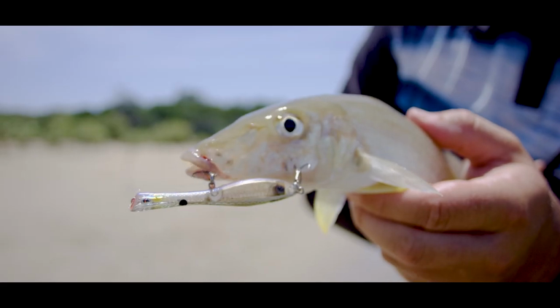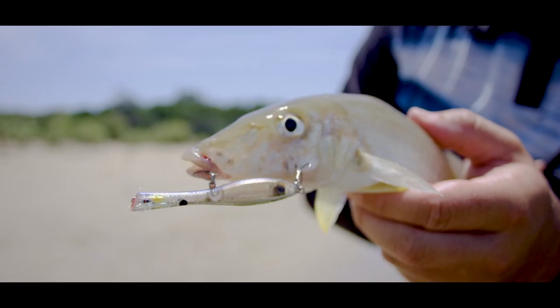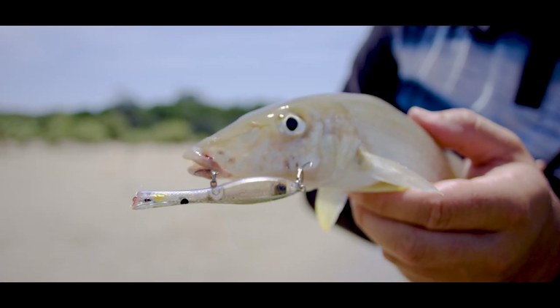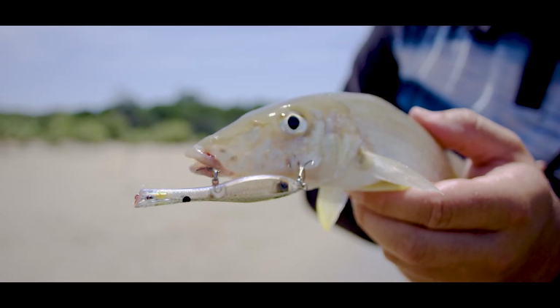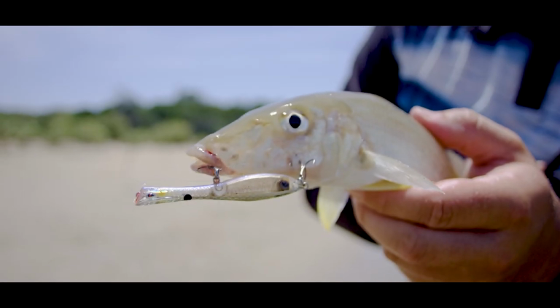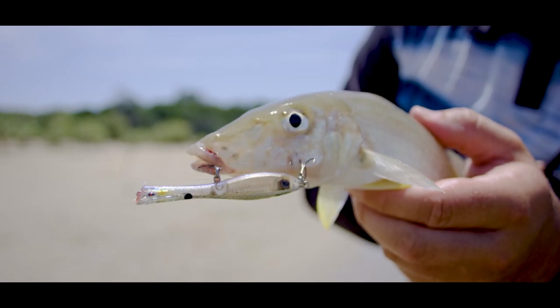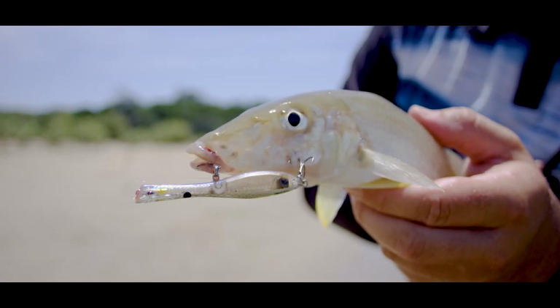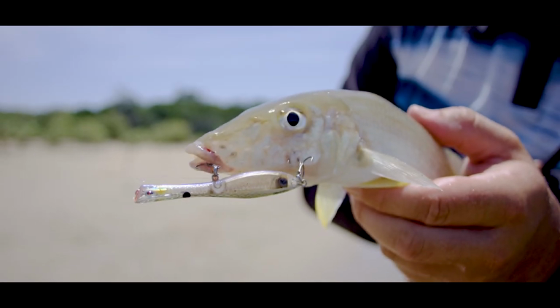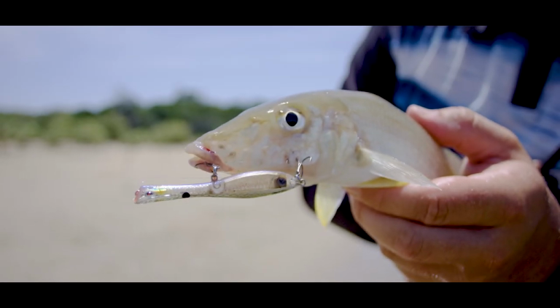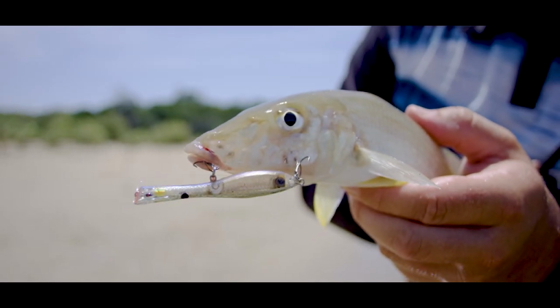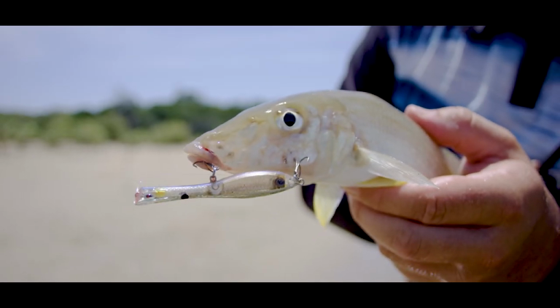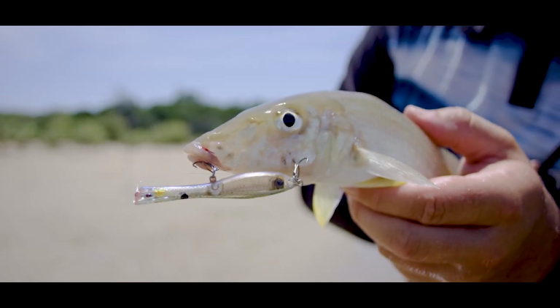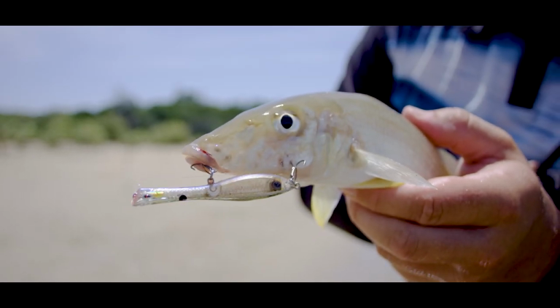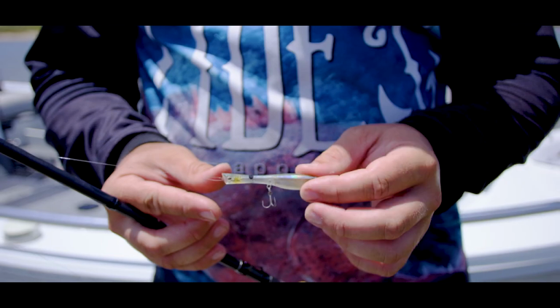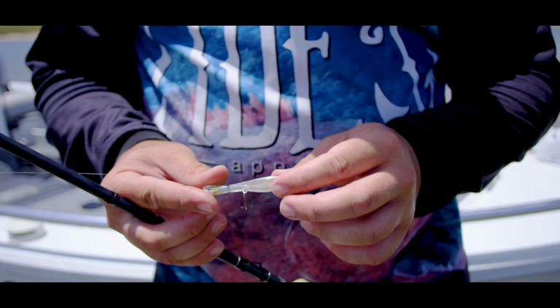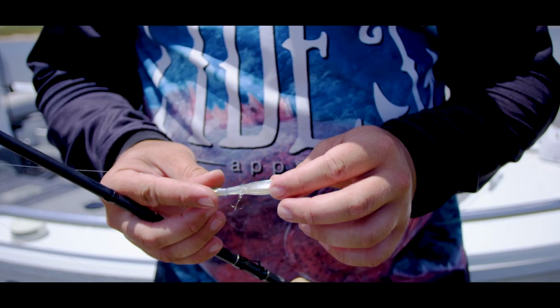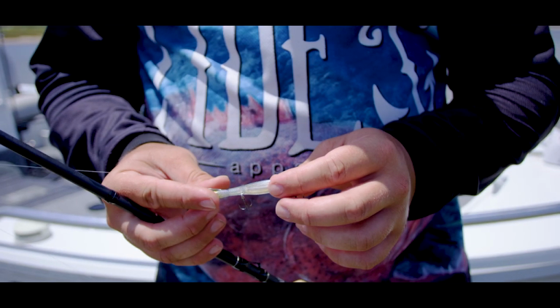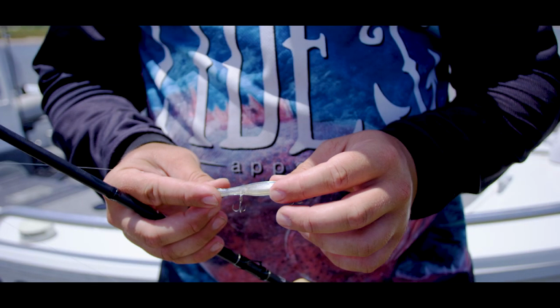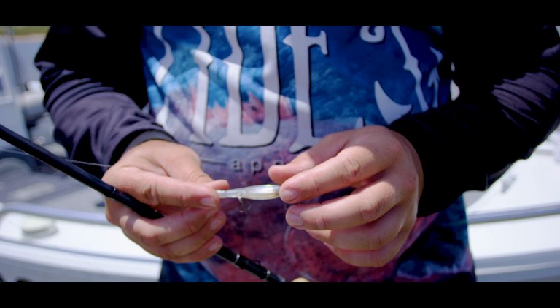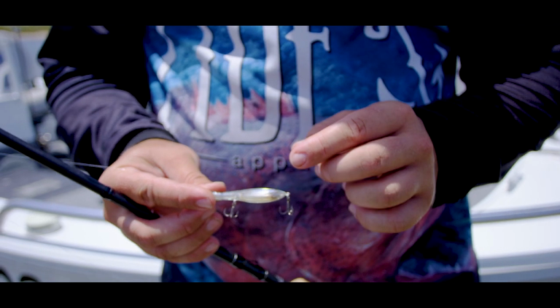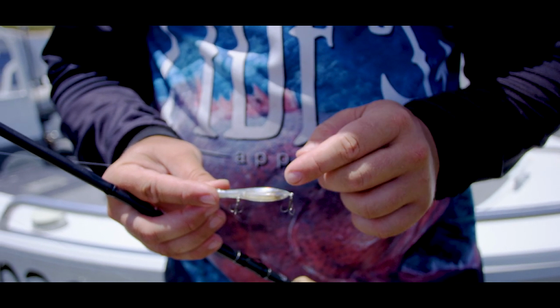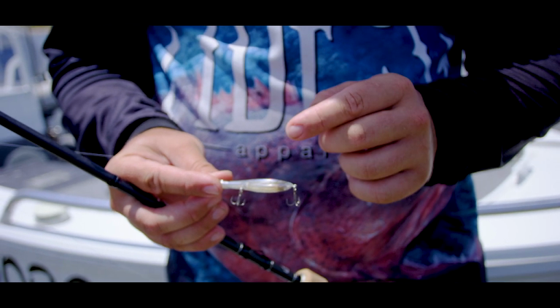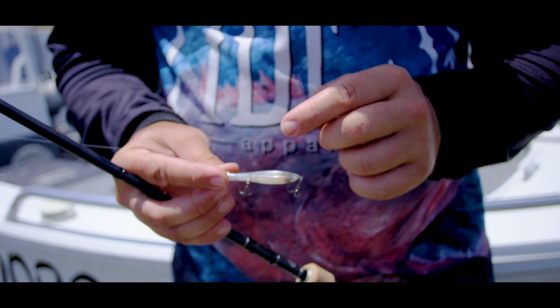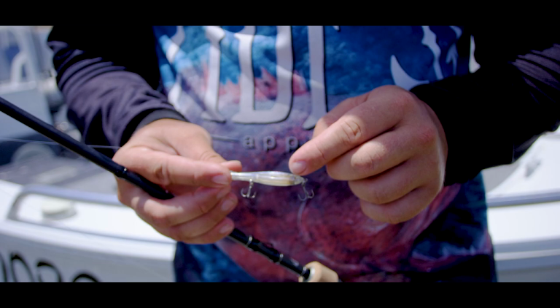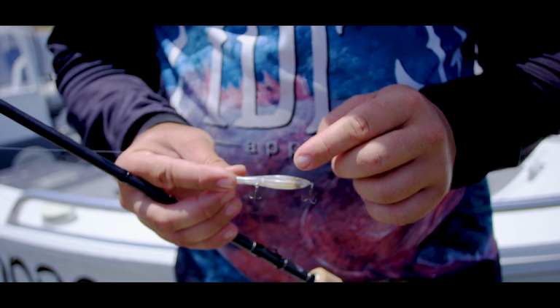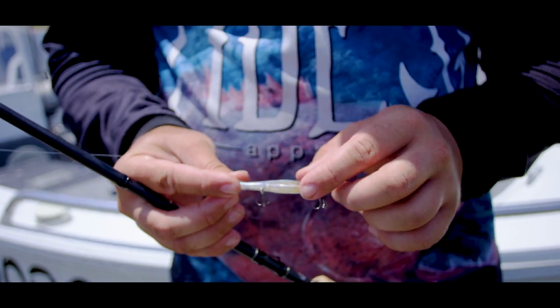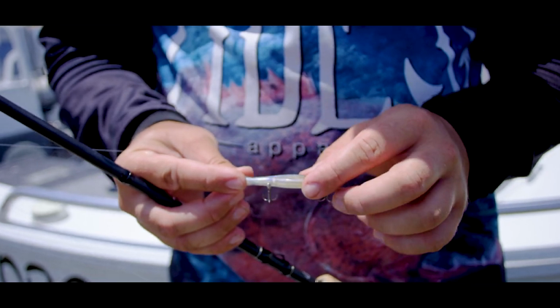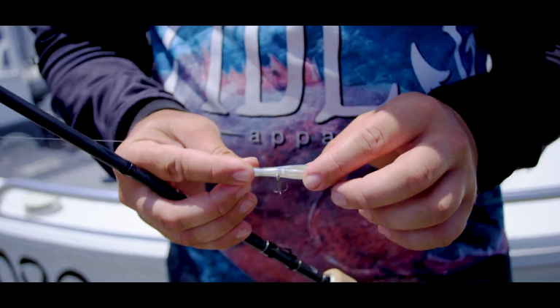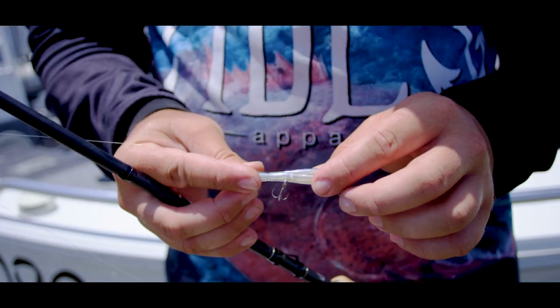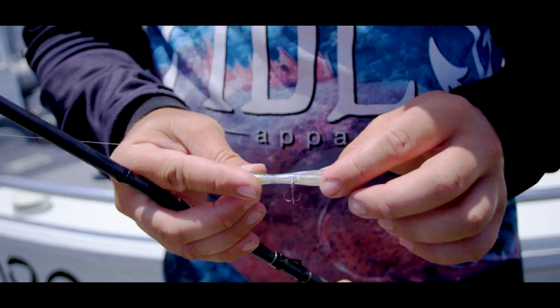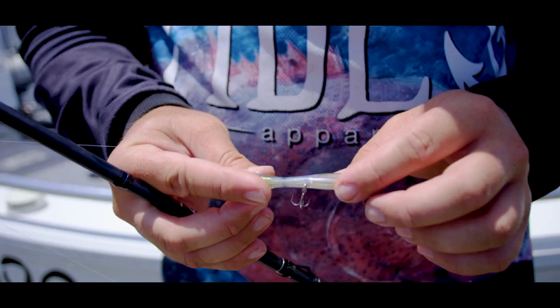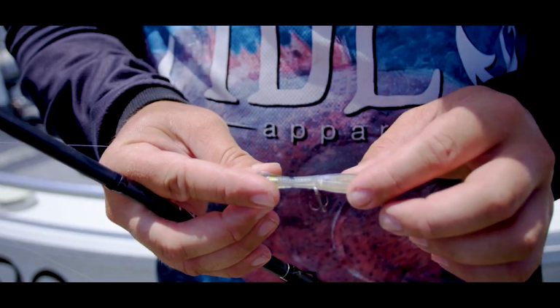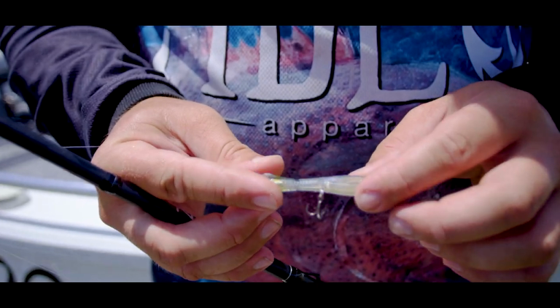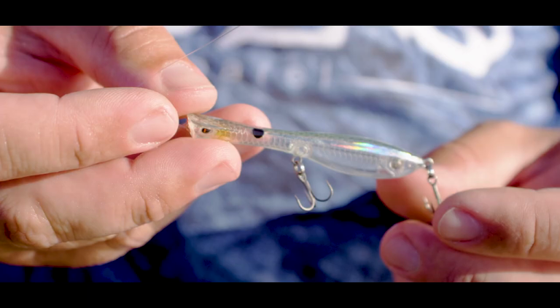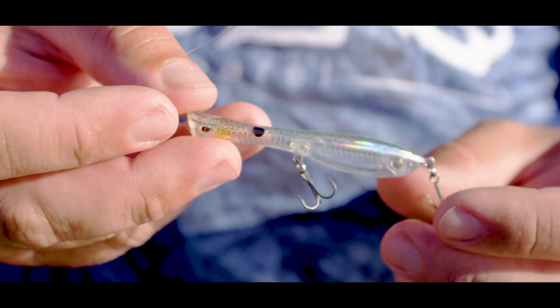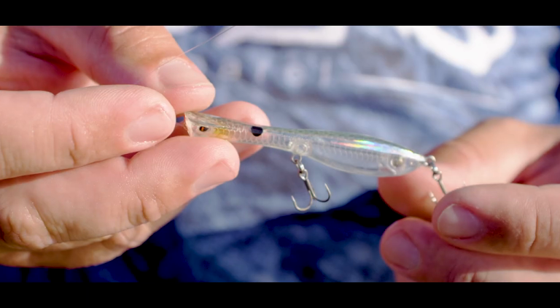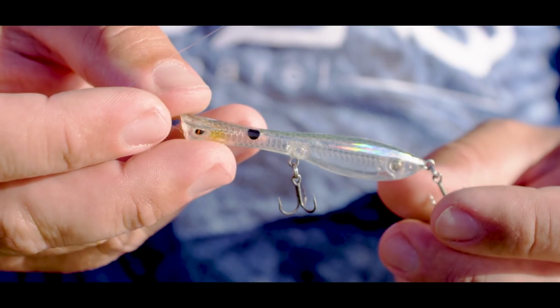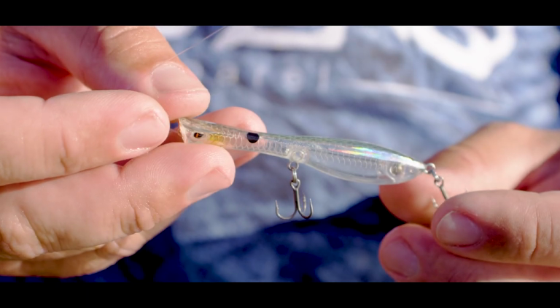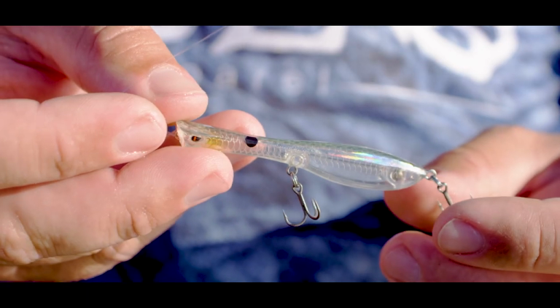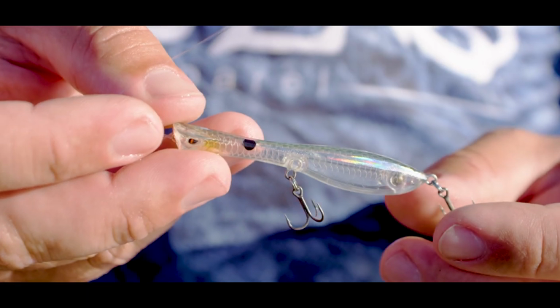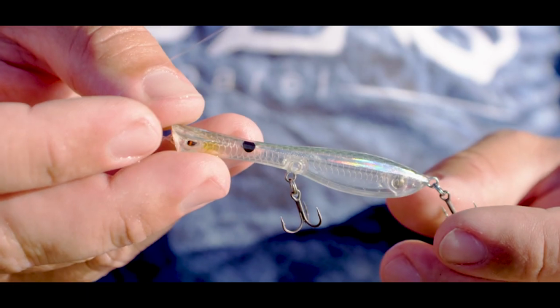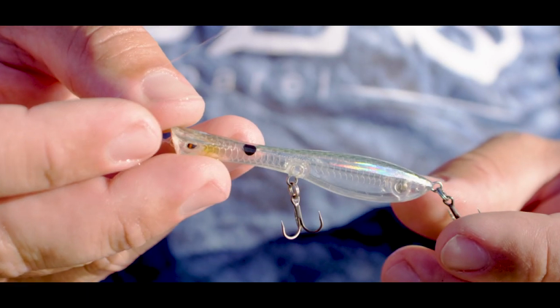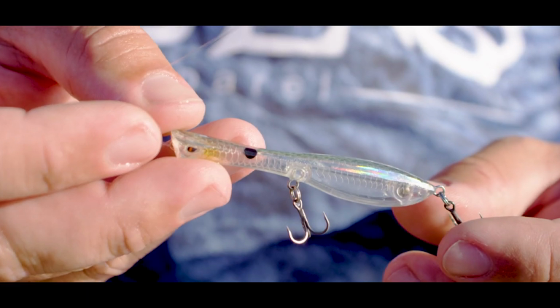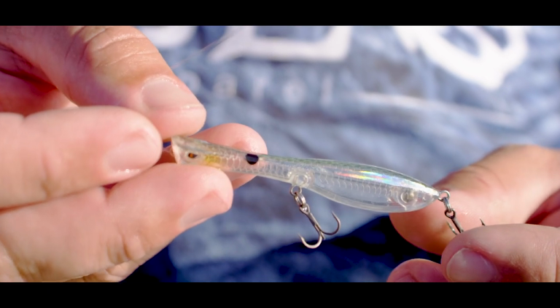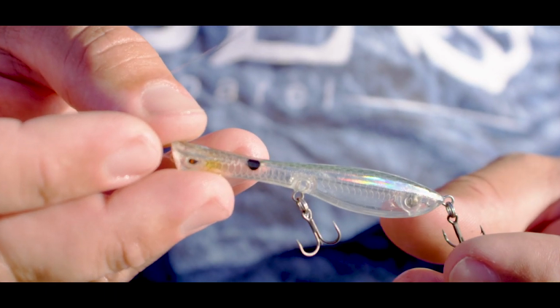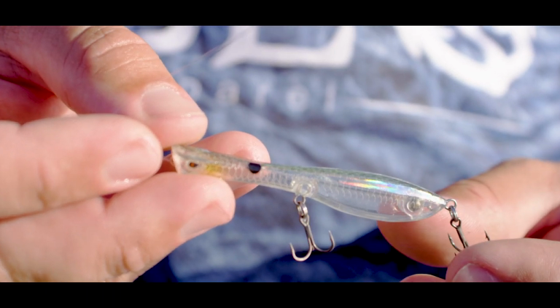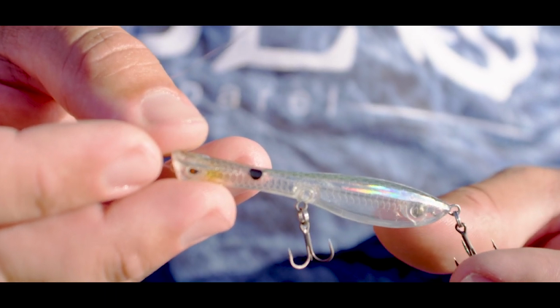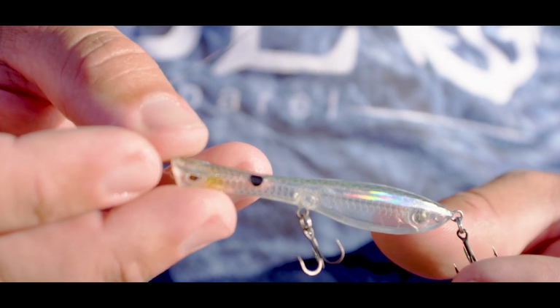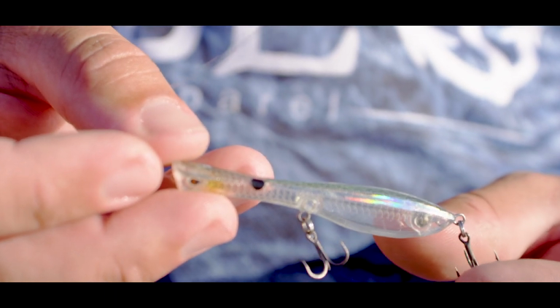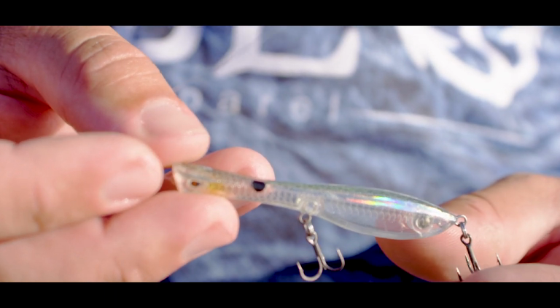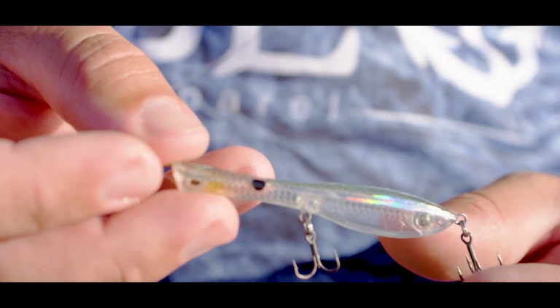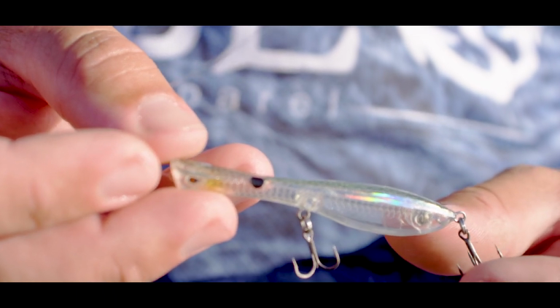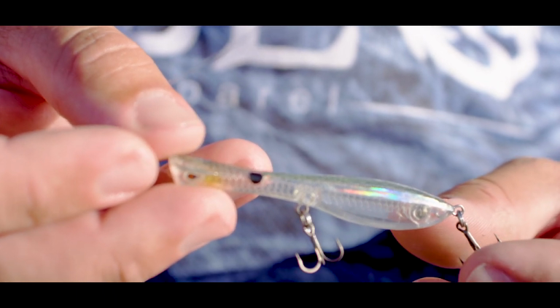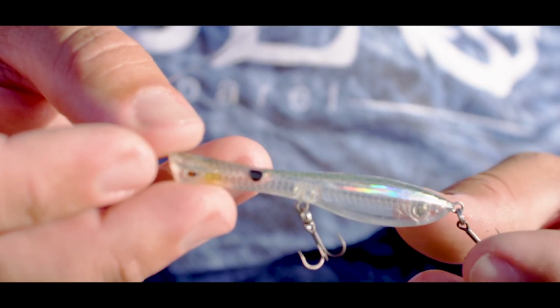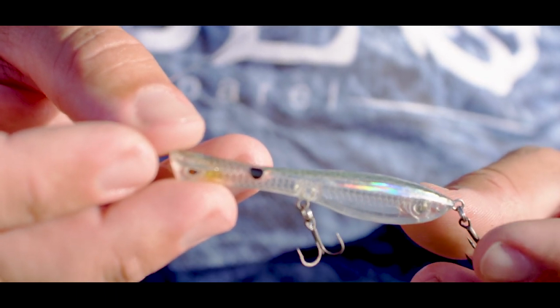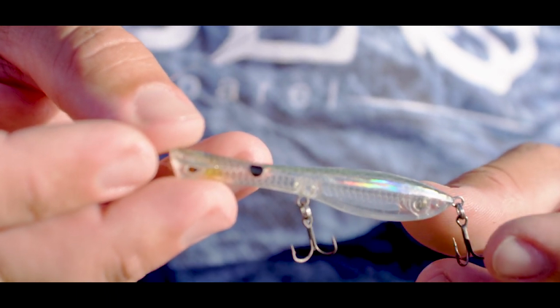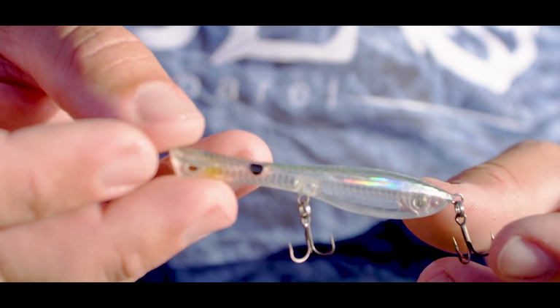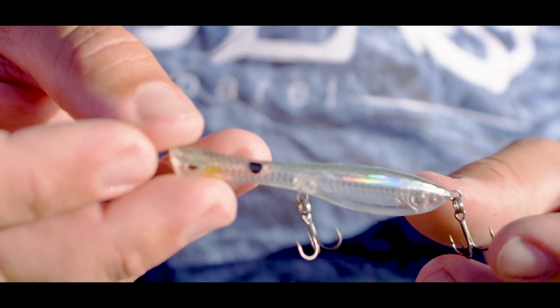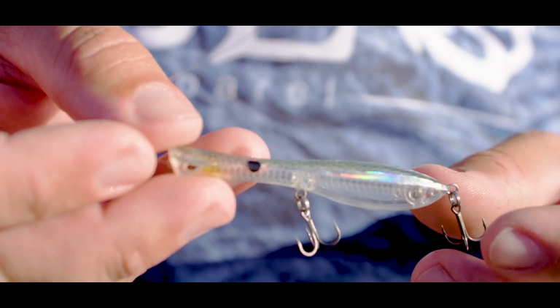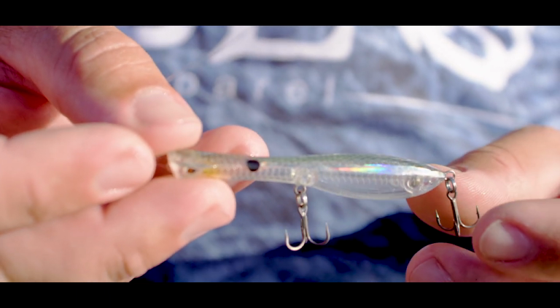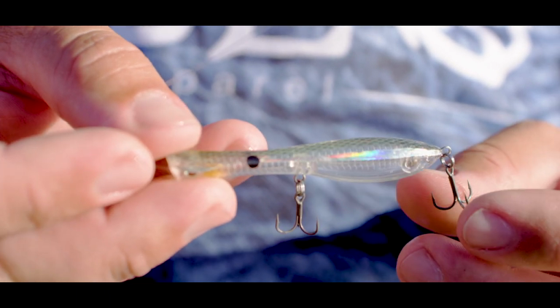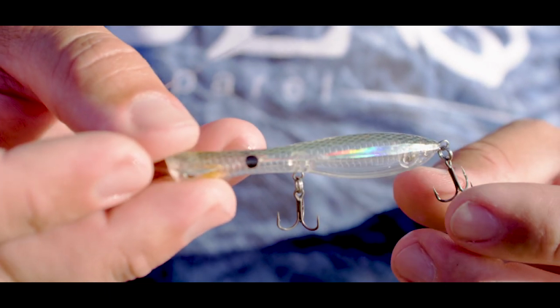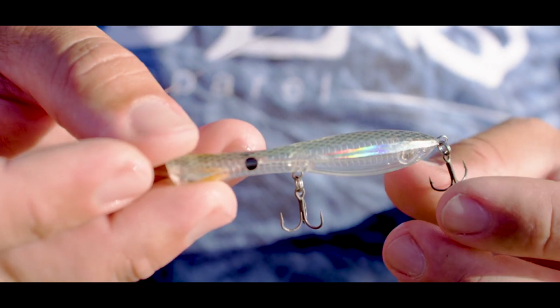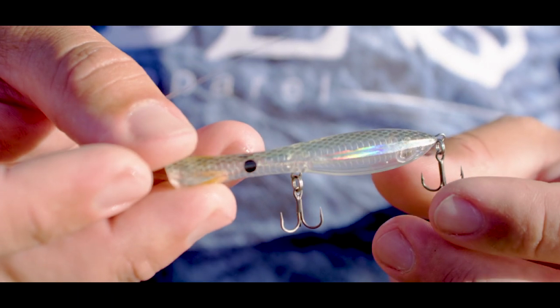One of the cool features of this little dart wing is the casting weight in the back. It's super important when you're flats fishing because you need to cover a lot of ground.